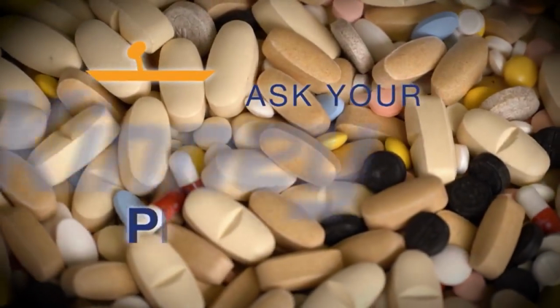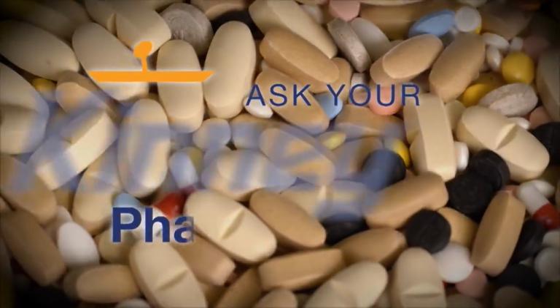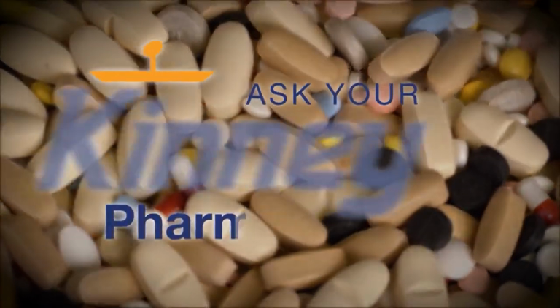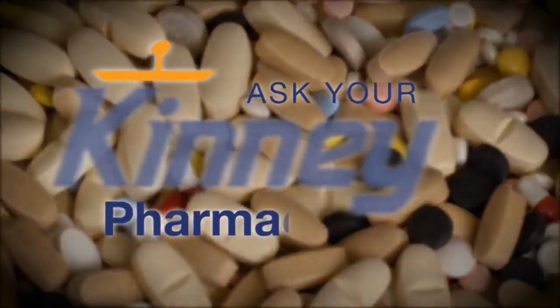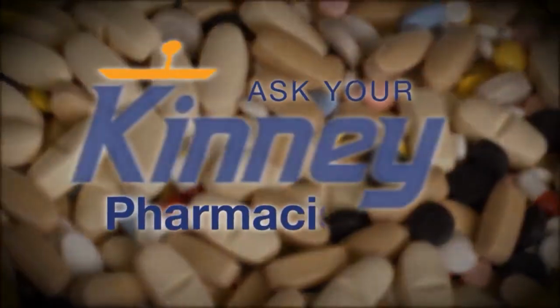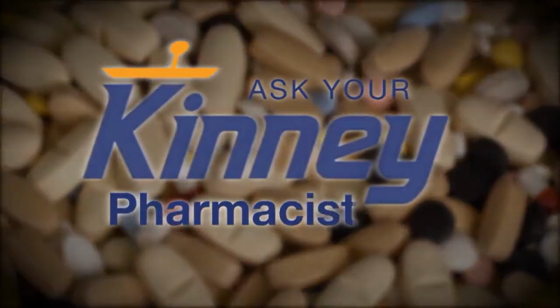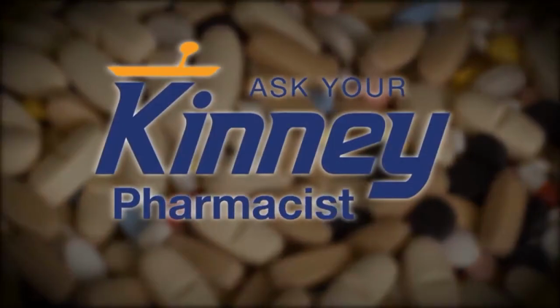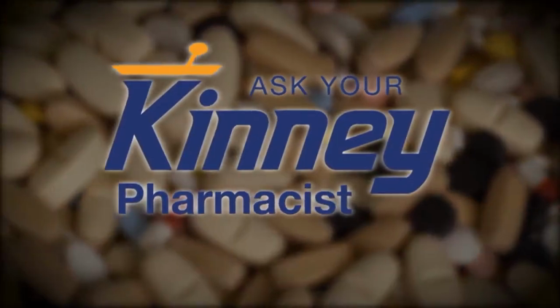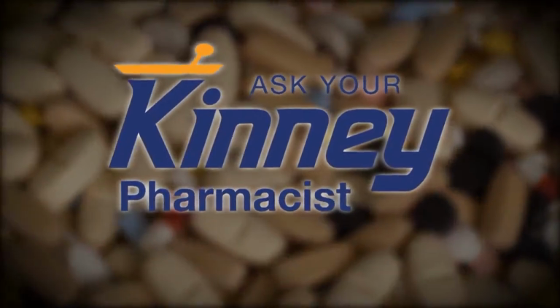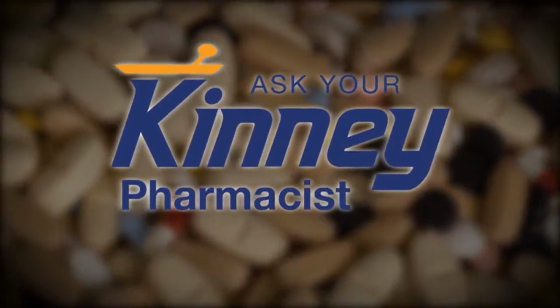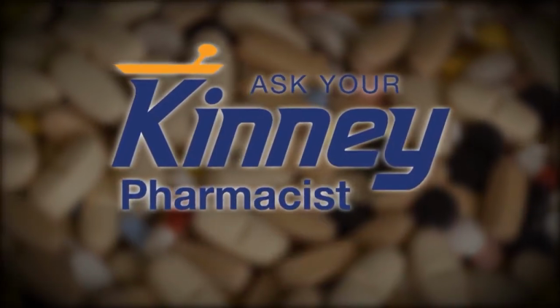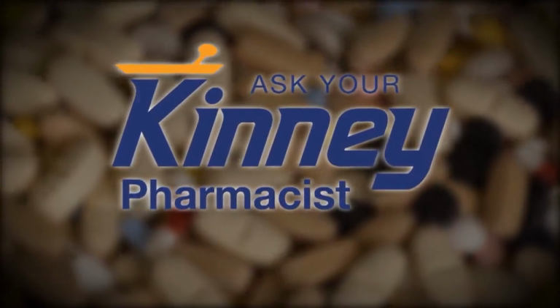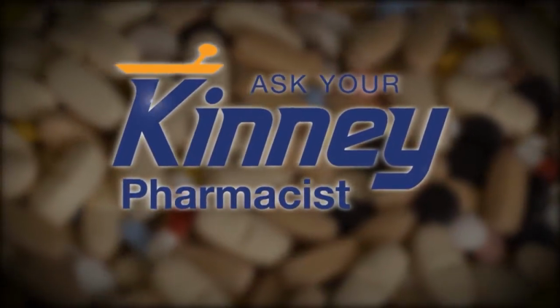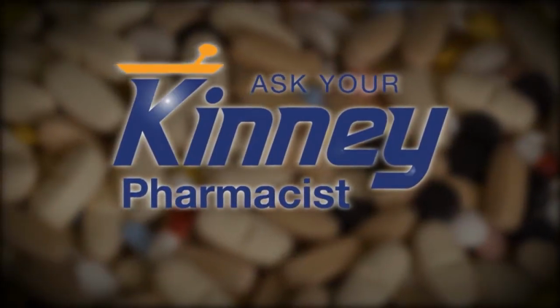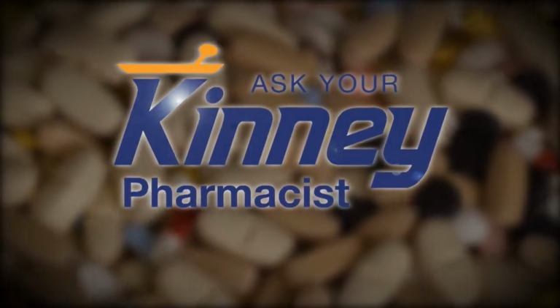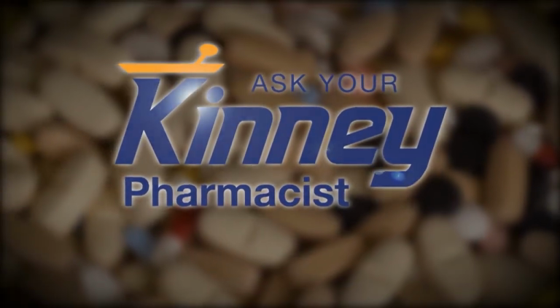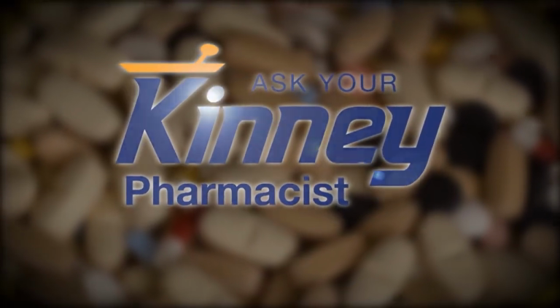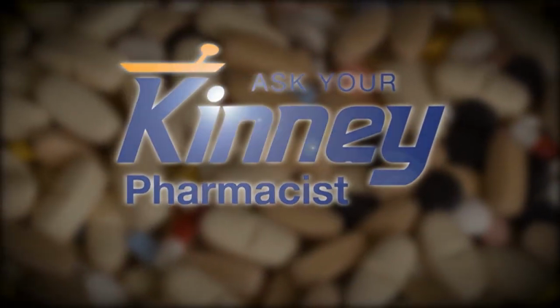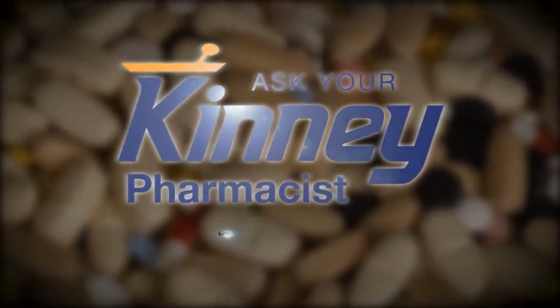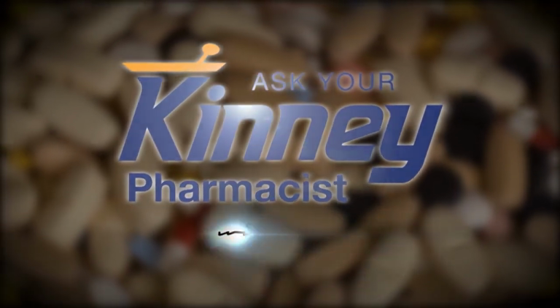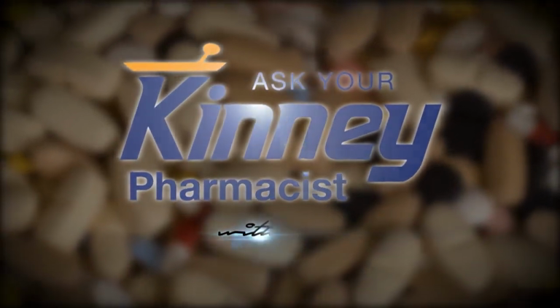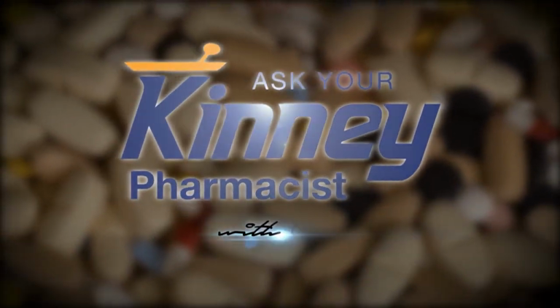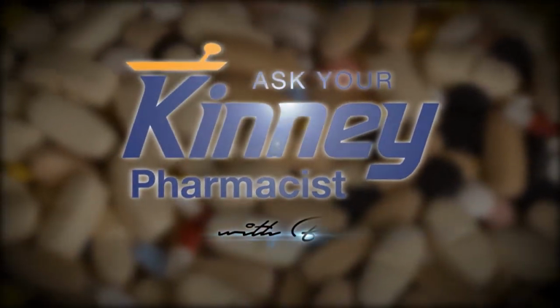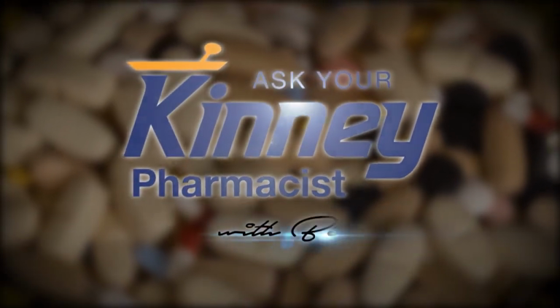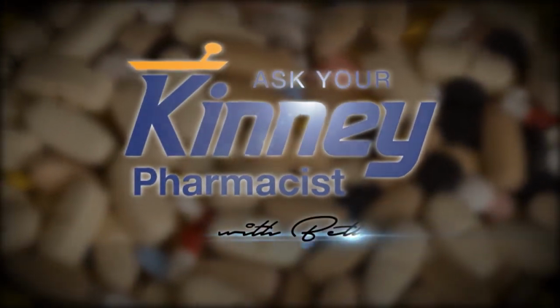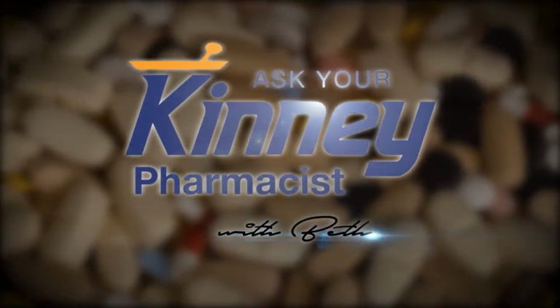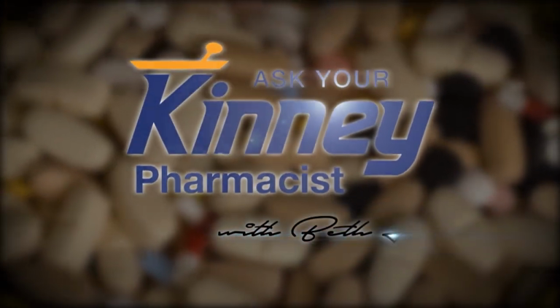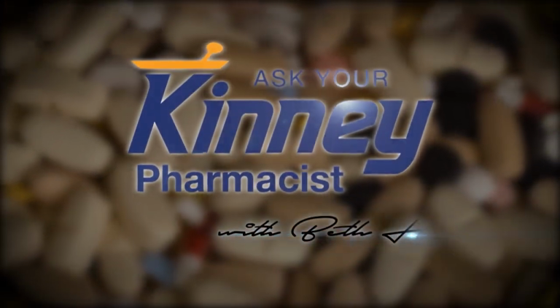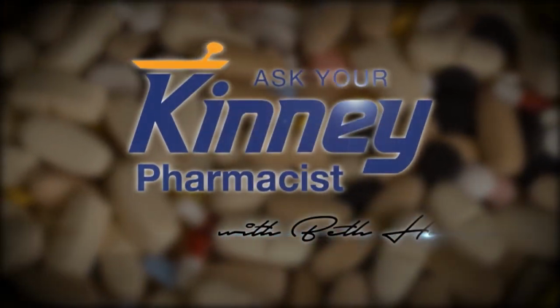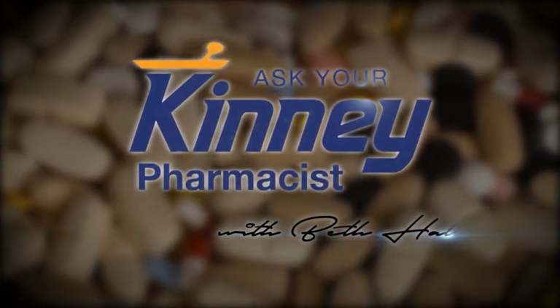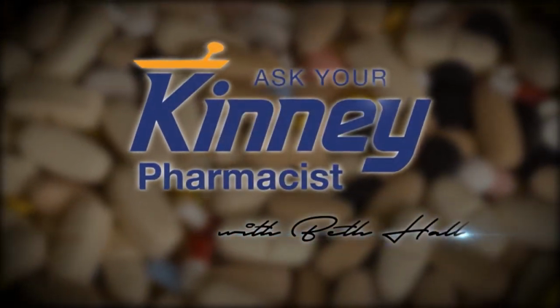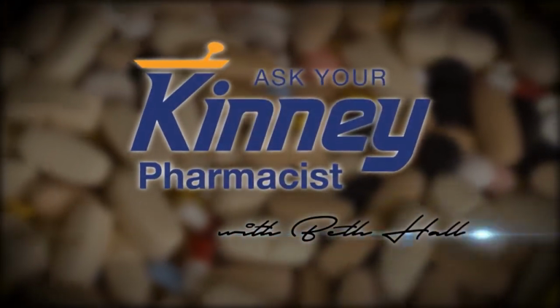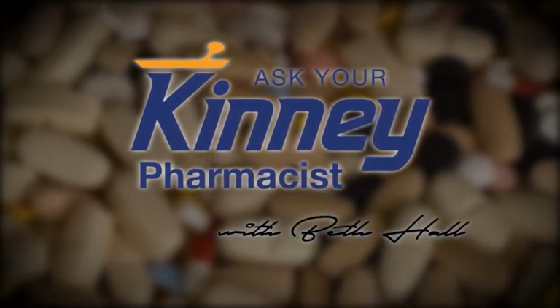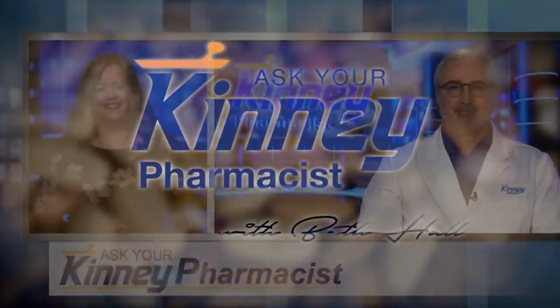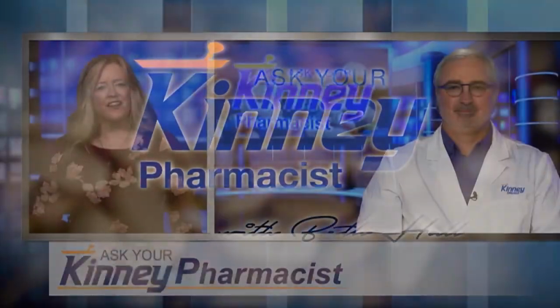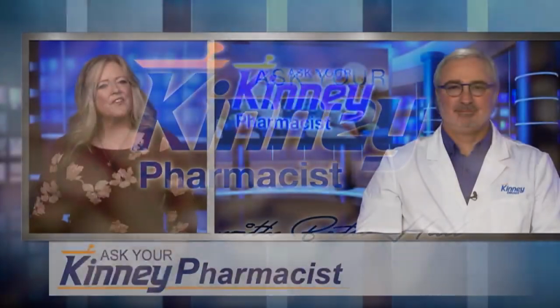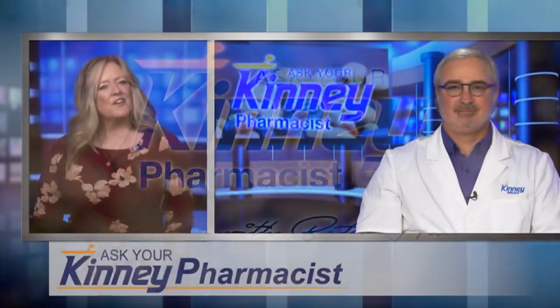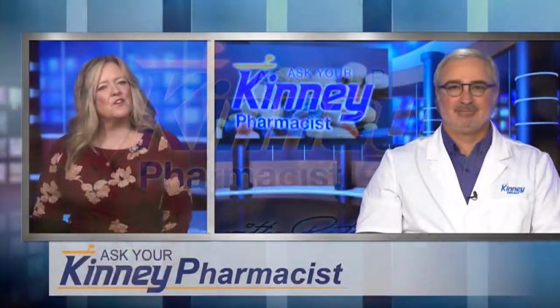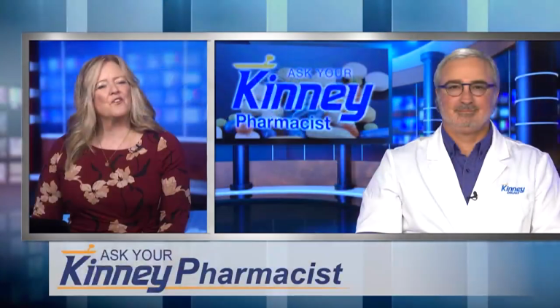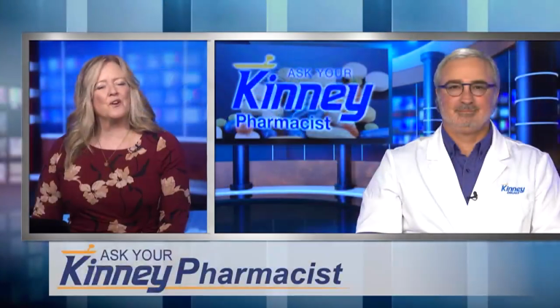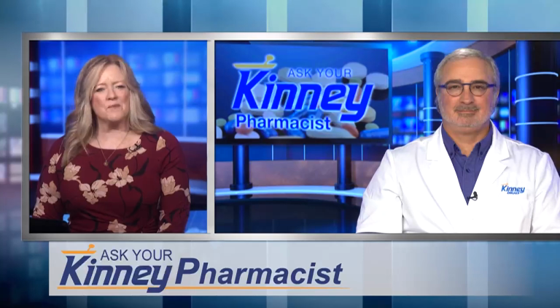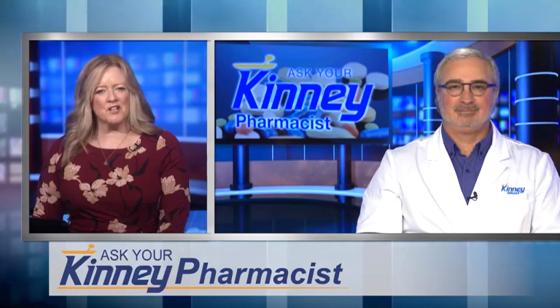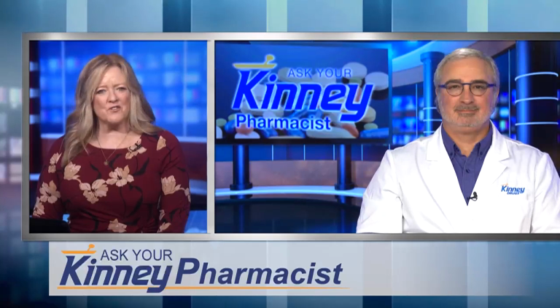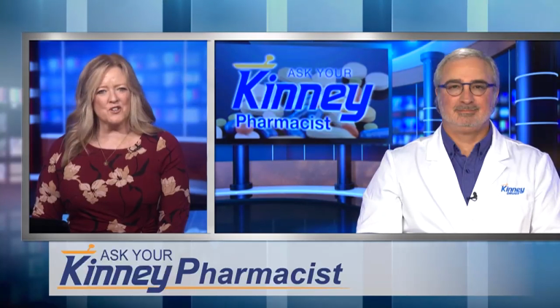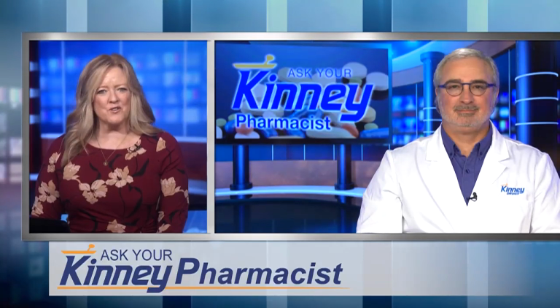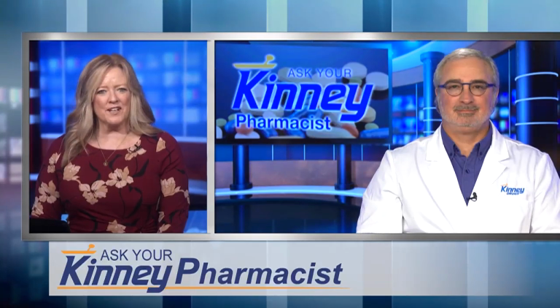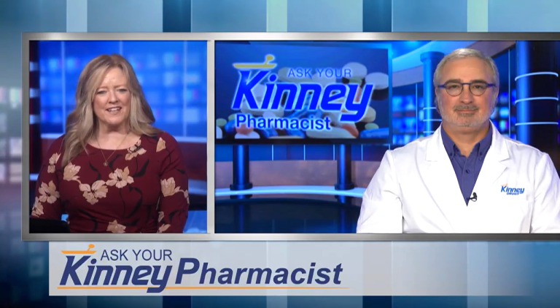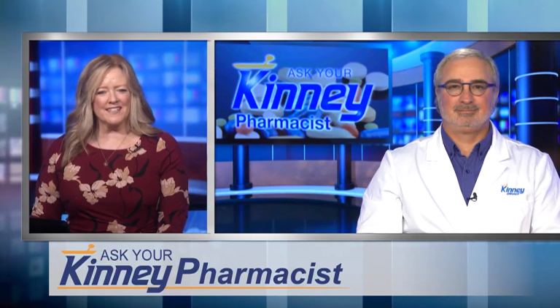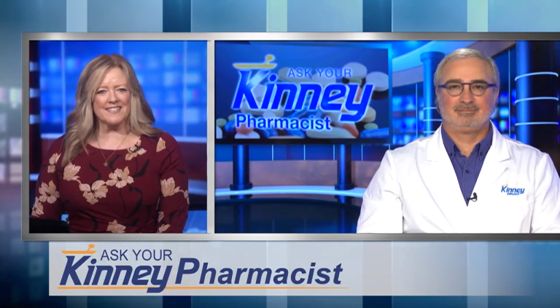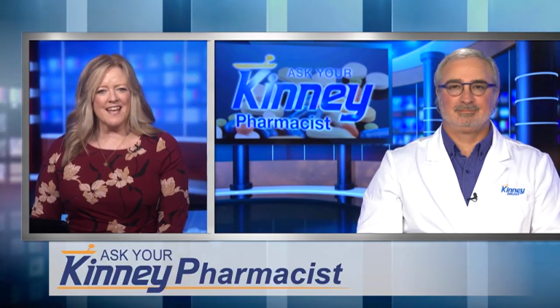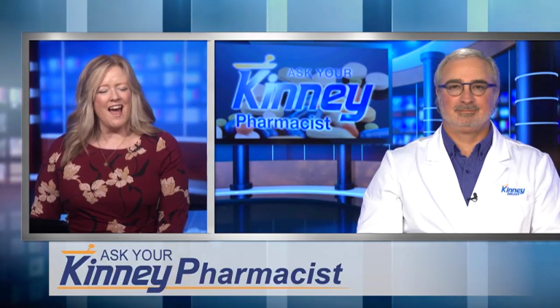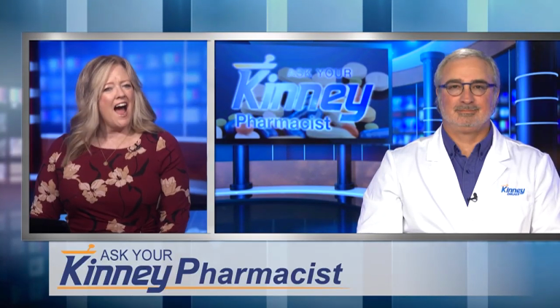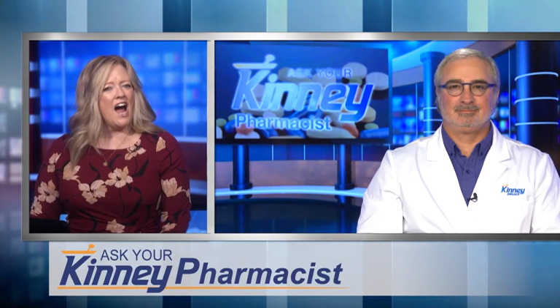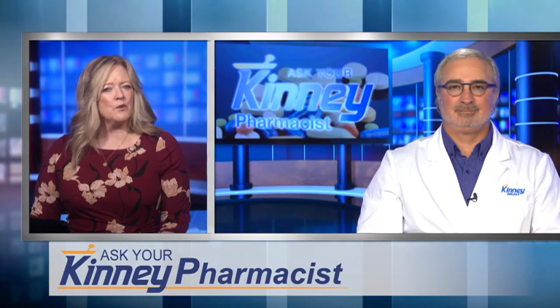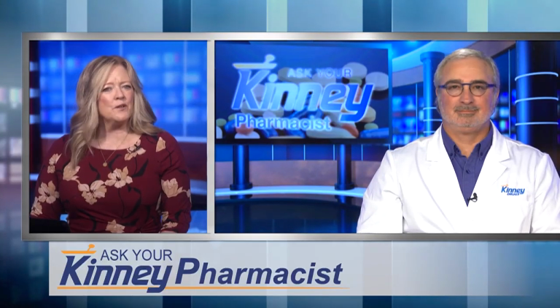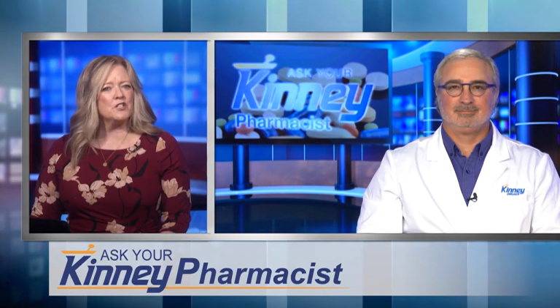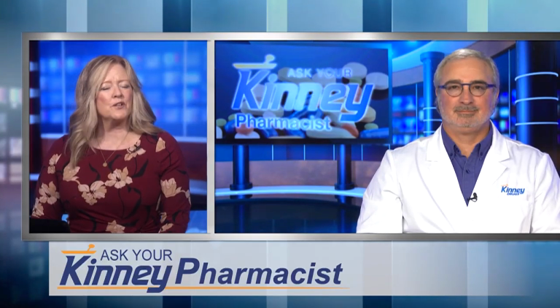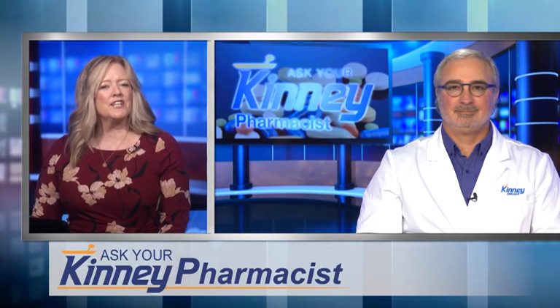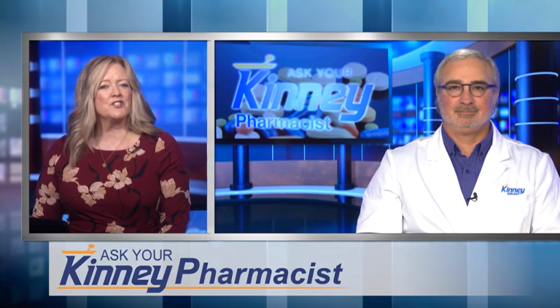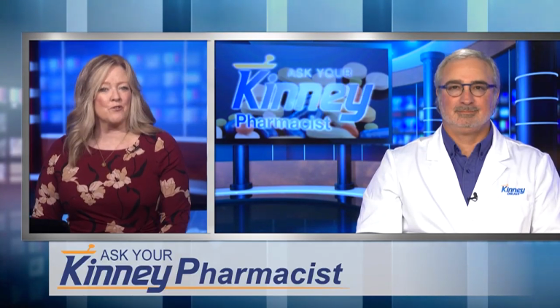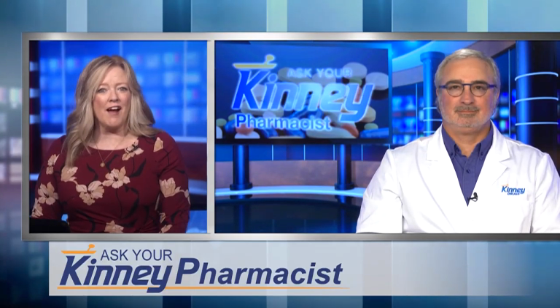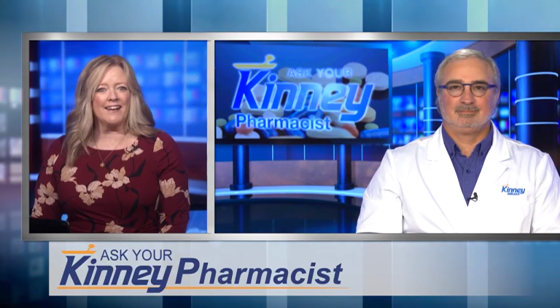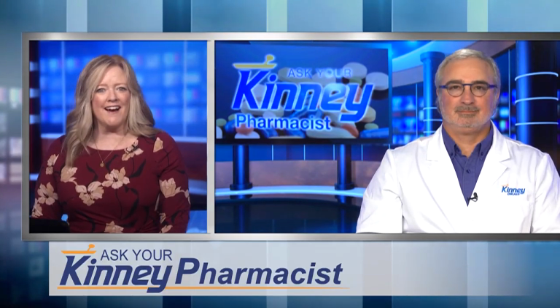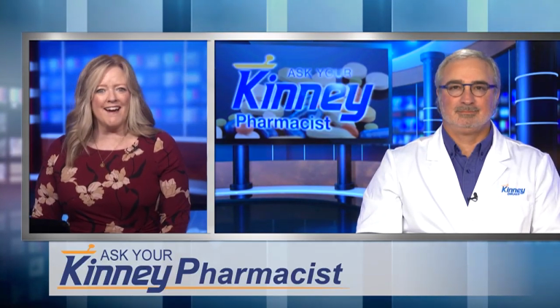Here's a look at Ask Your Kinney Pharmacist with Beth Hall. Thank you very much for joining us. How do we treat dry eye?